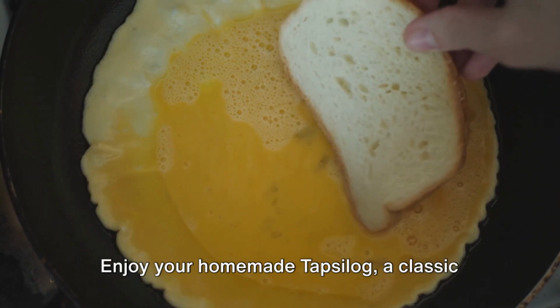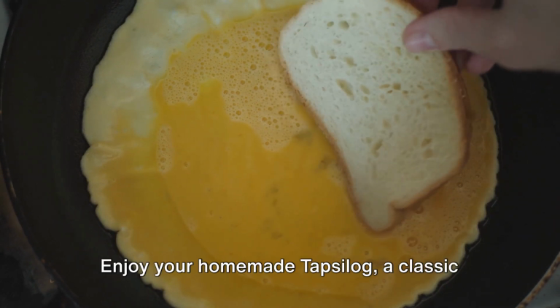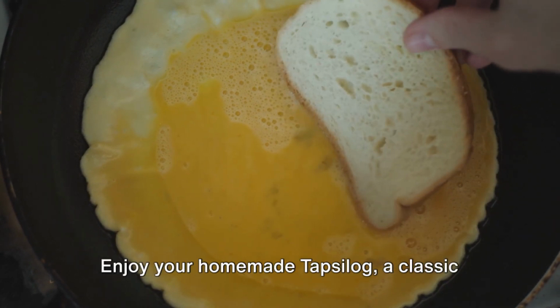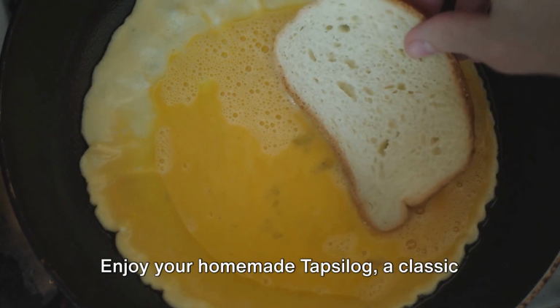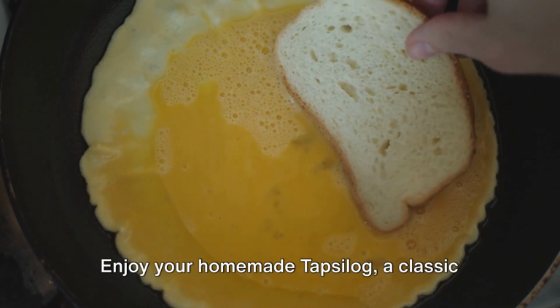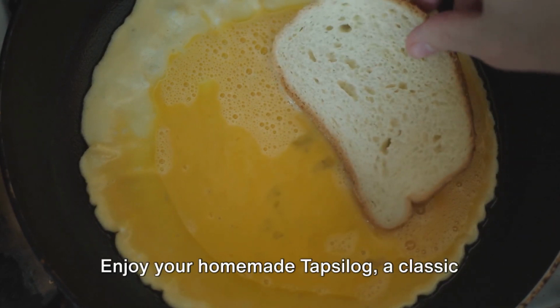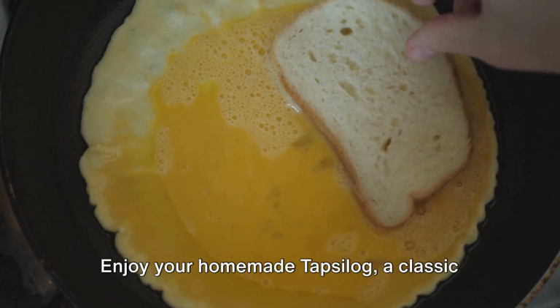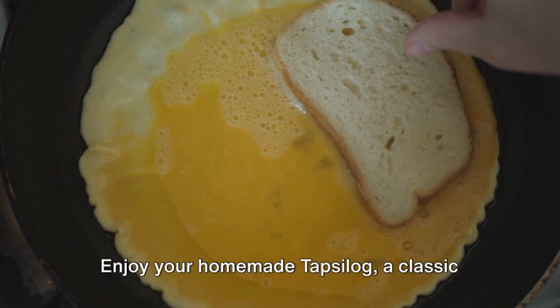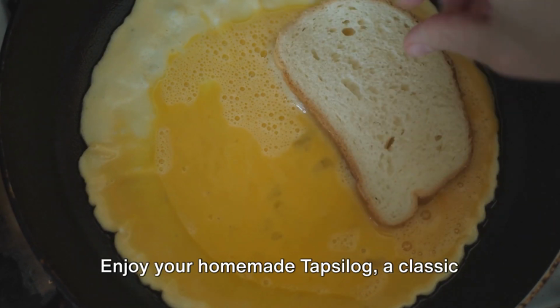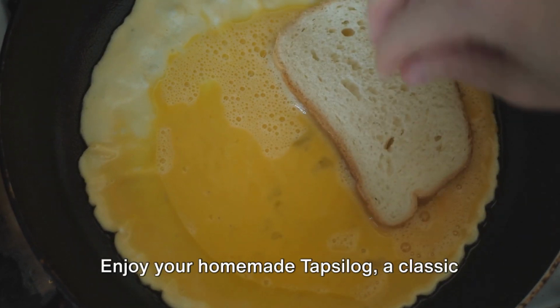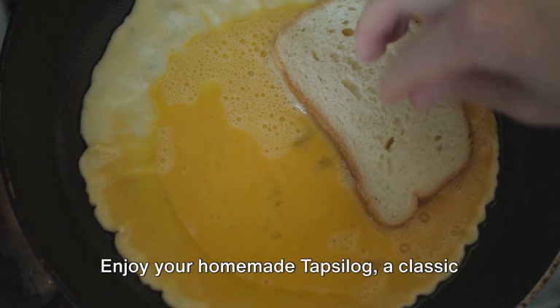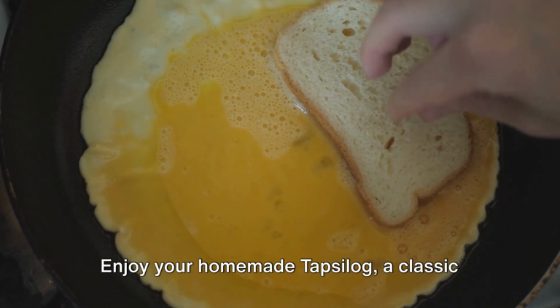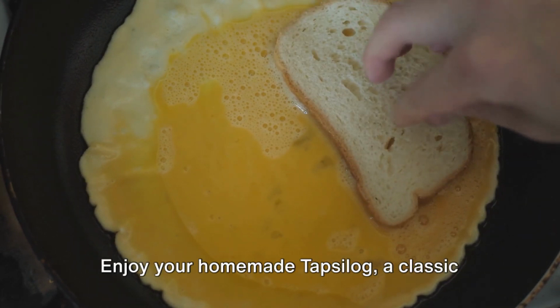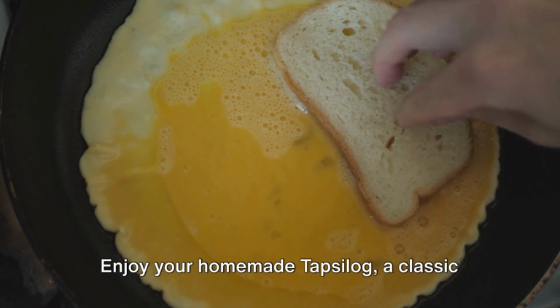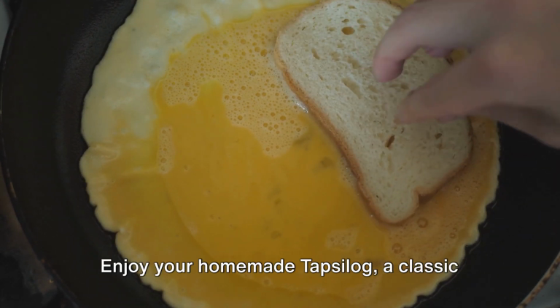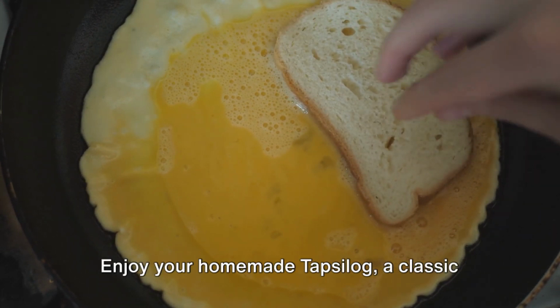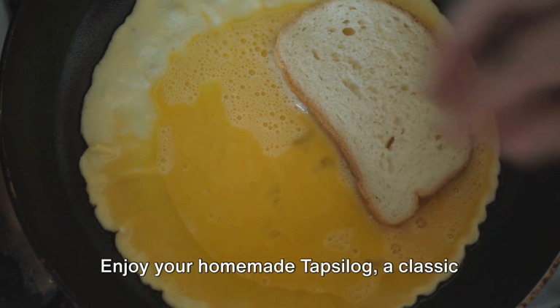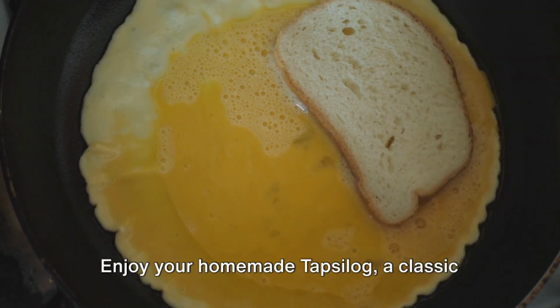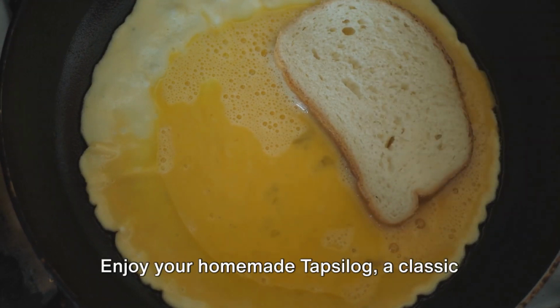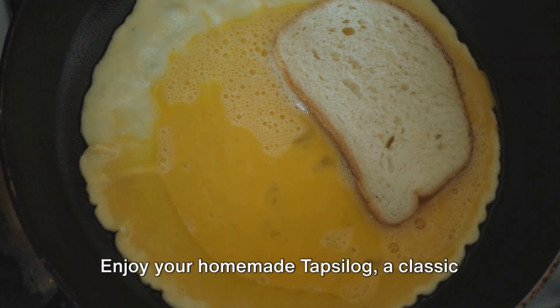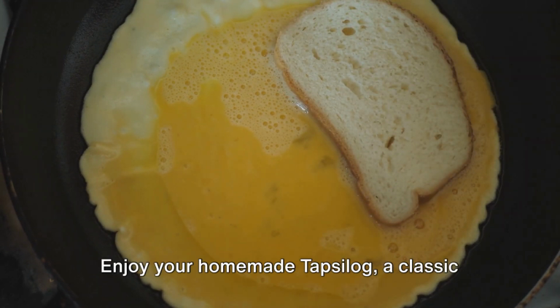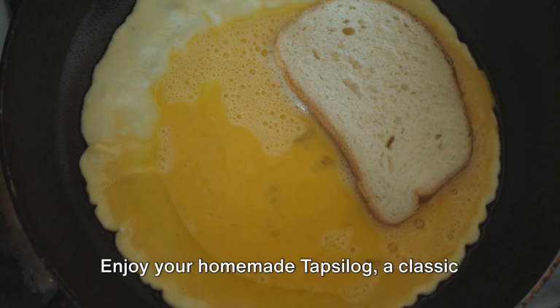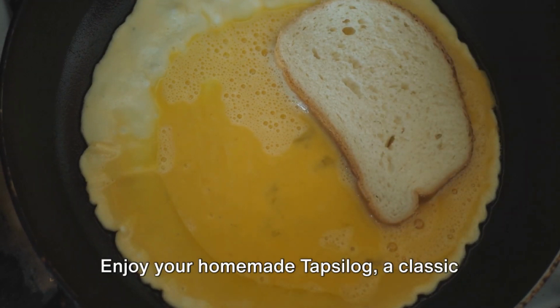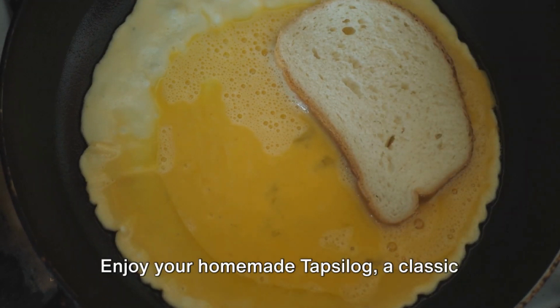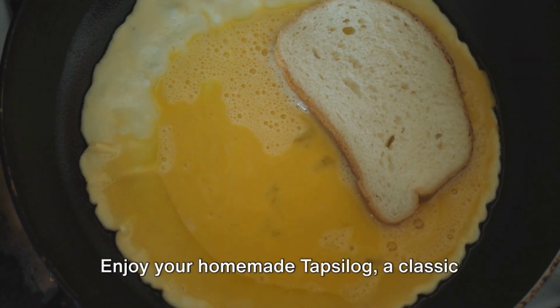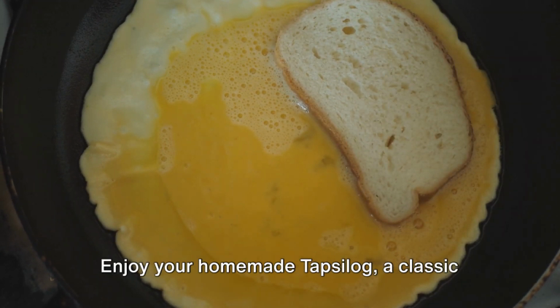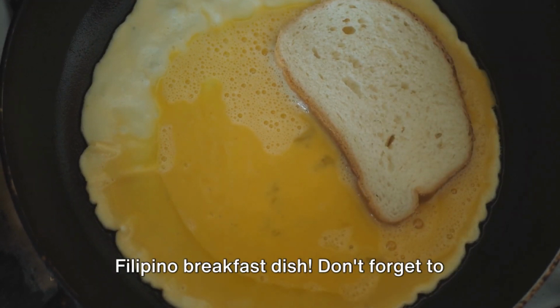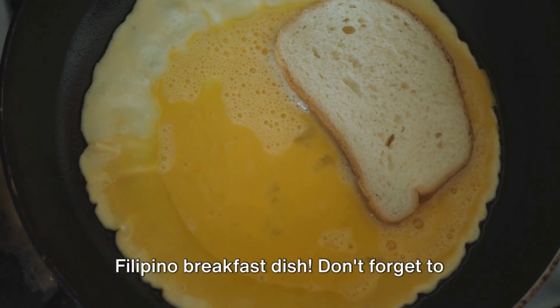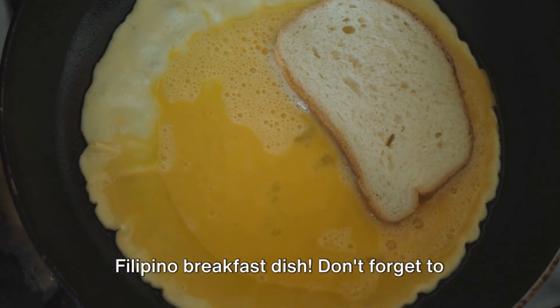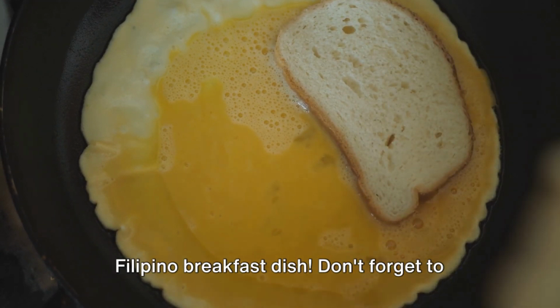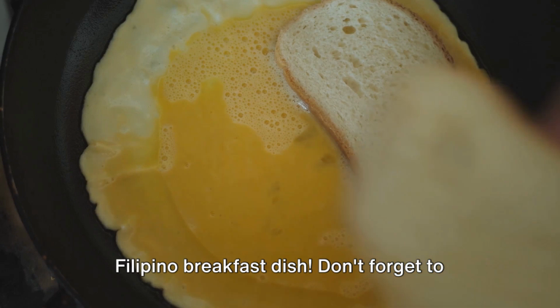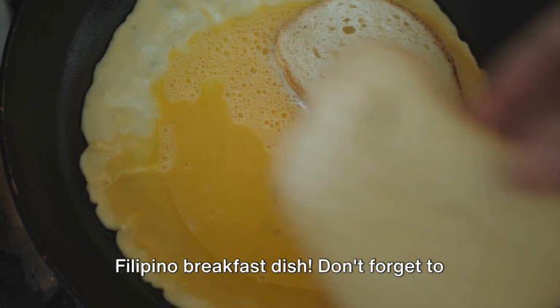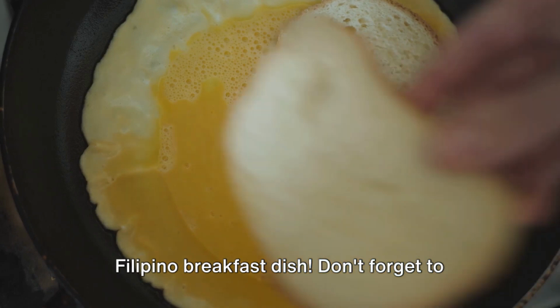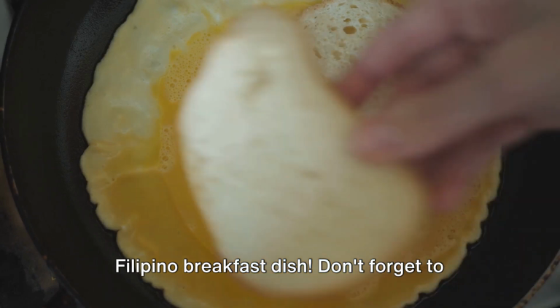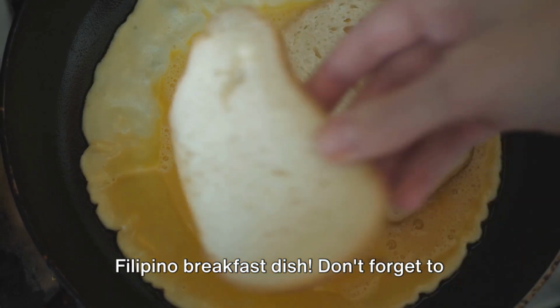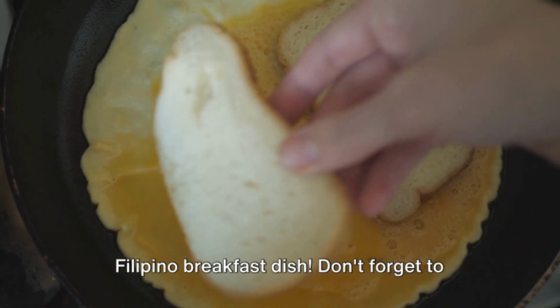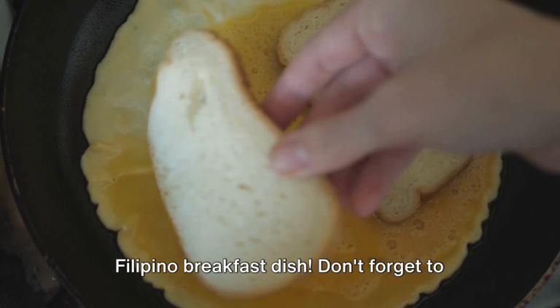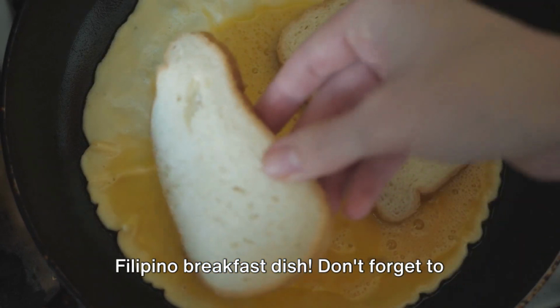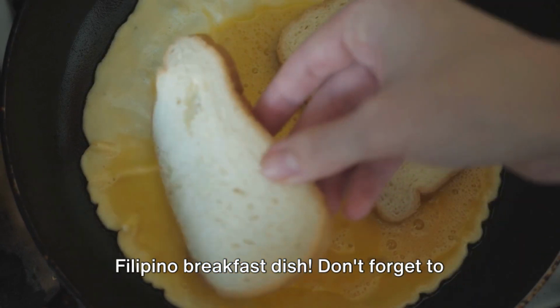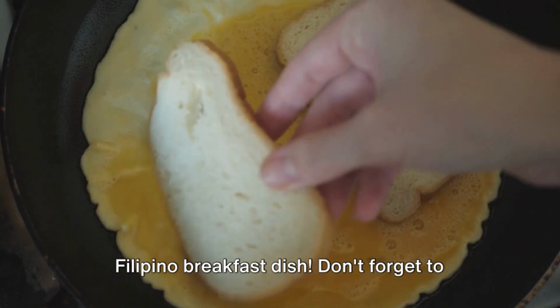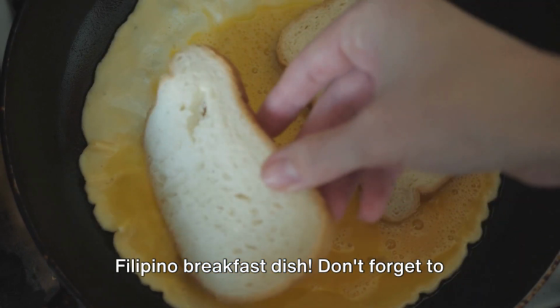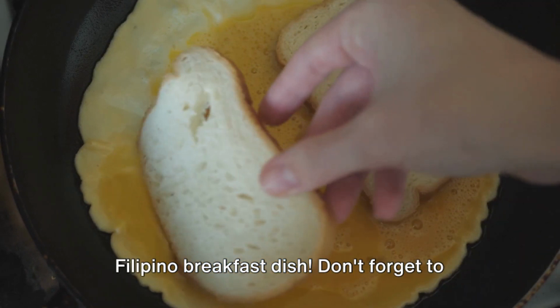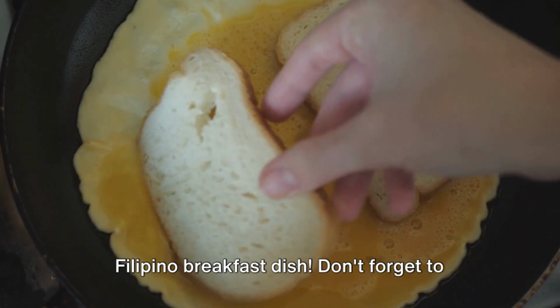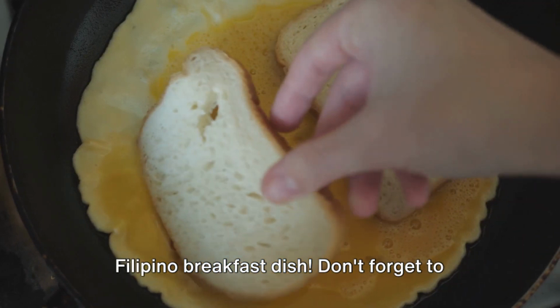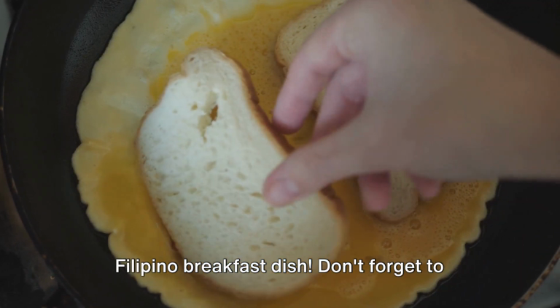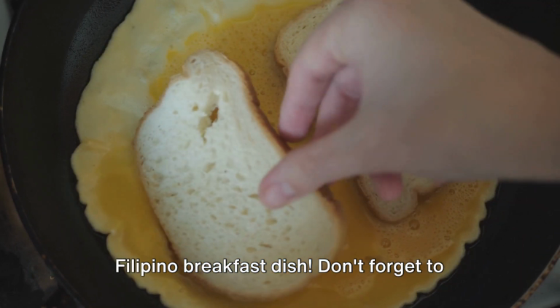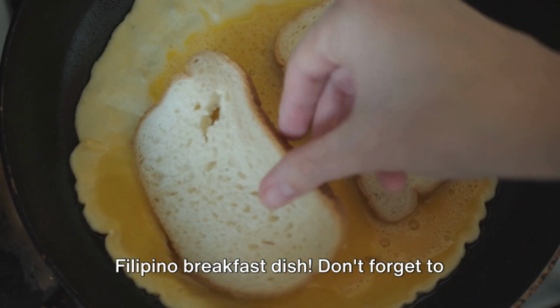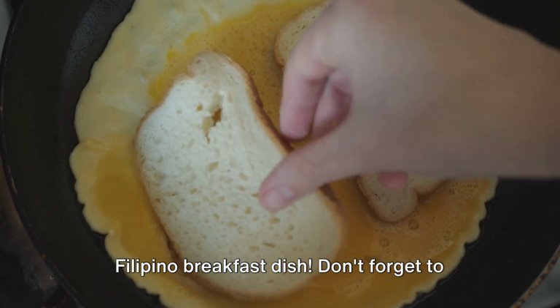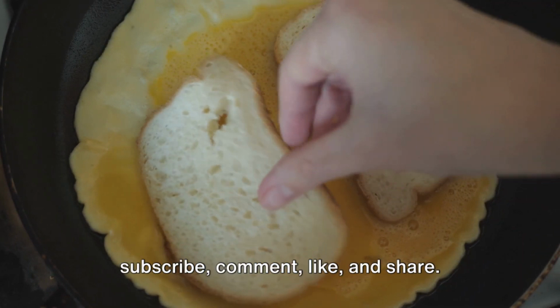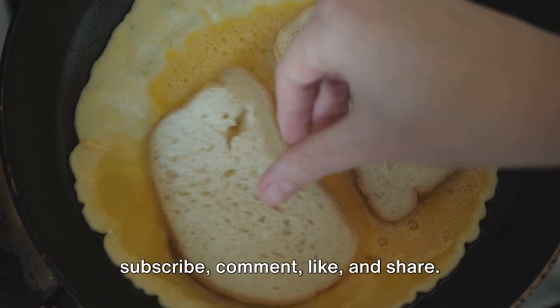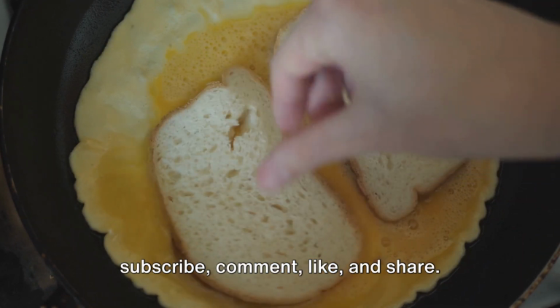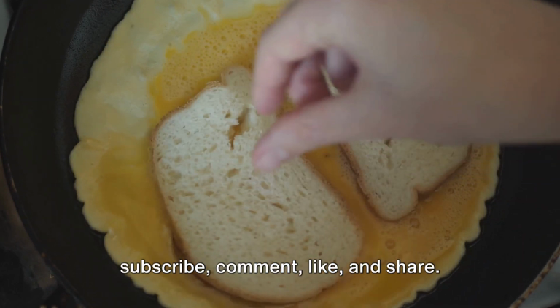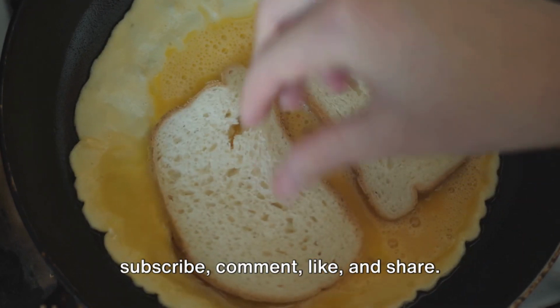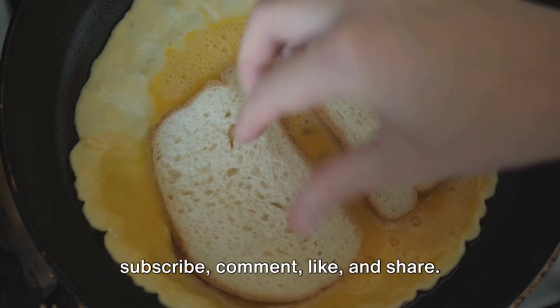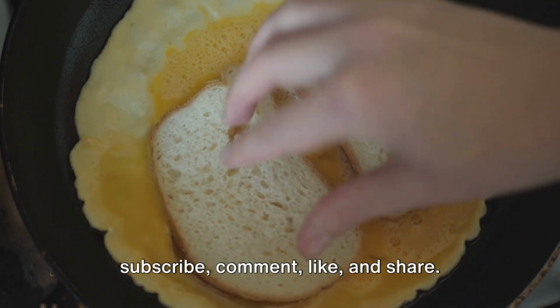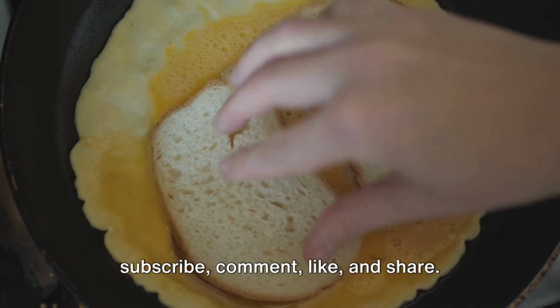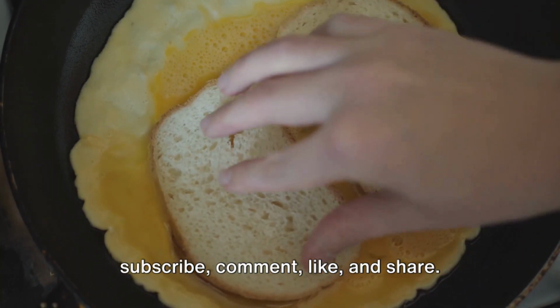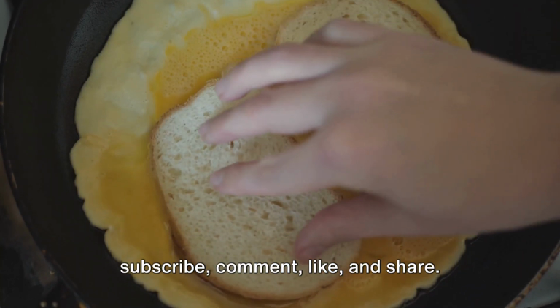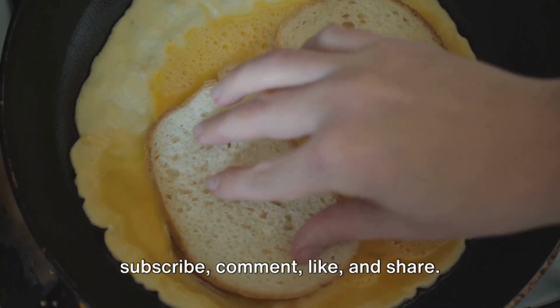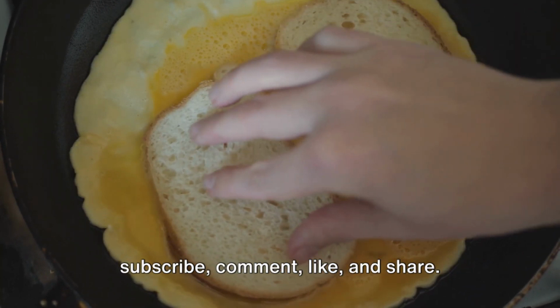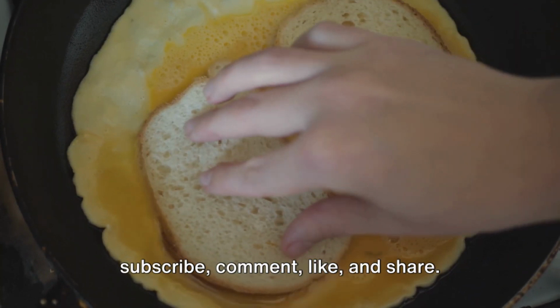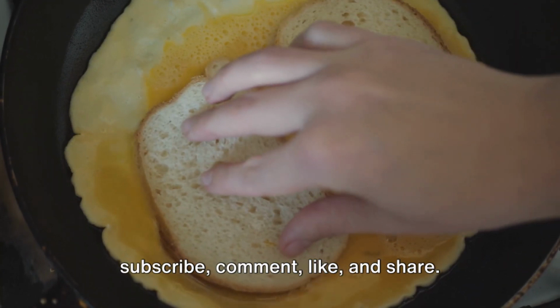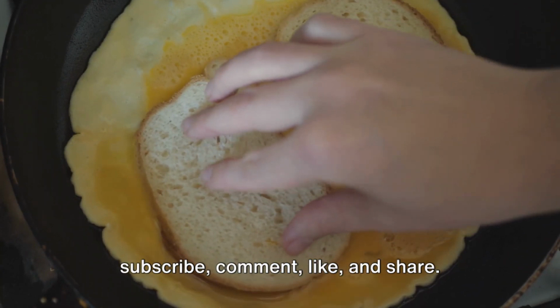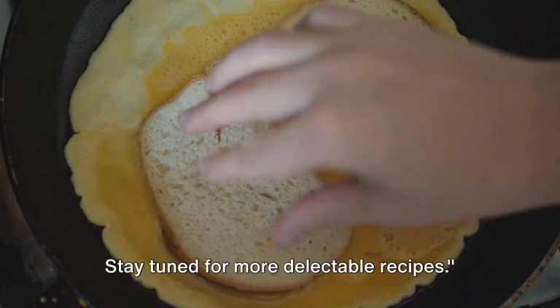Enjoy your homemade tapsilog, a classic Filipino breakfast dish. Don't forget to subscribe, comment, like and share. Stay tuned for more delectable recipes. Have a great day!